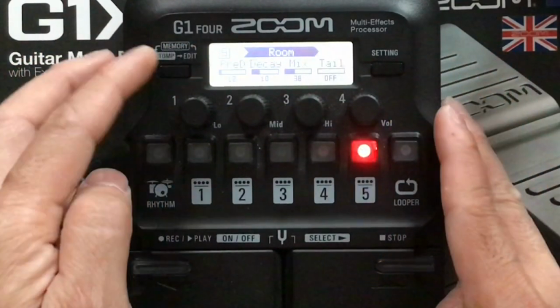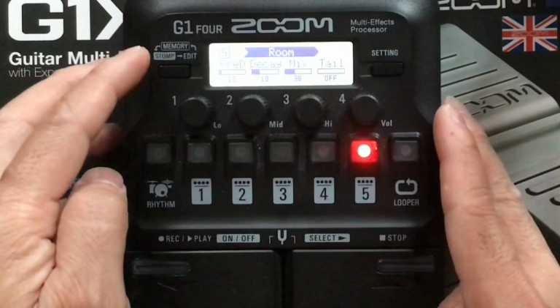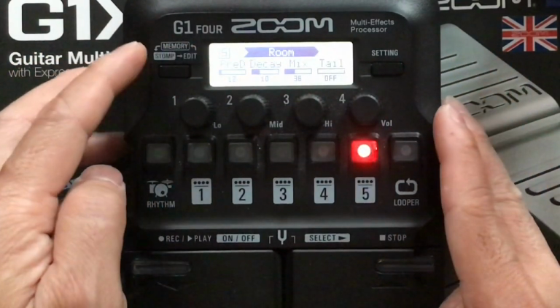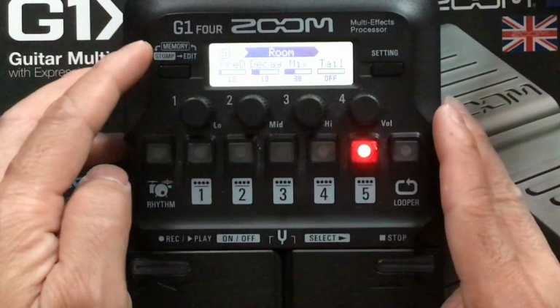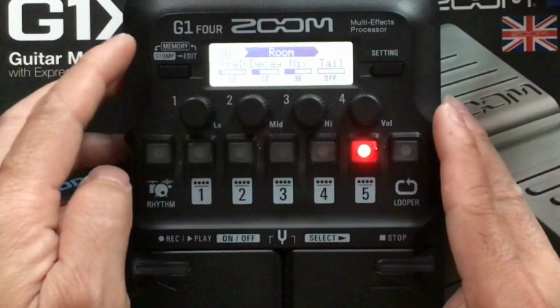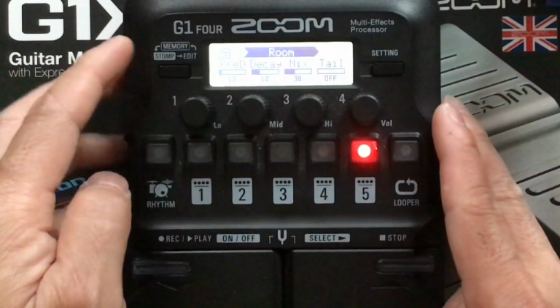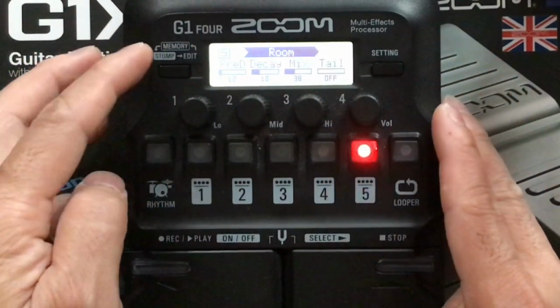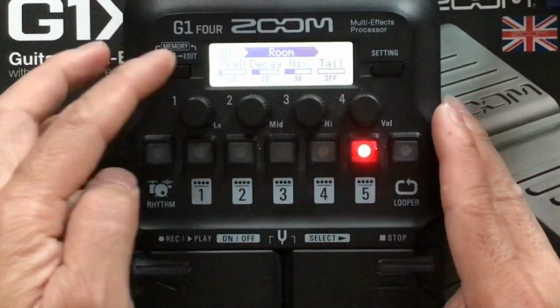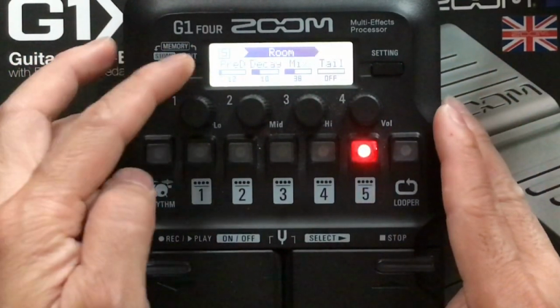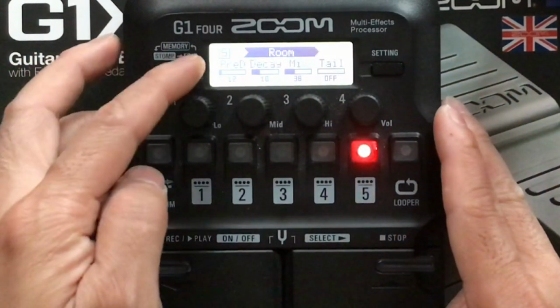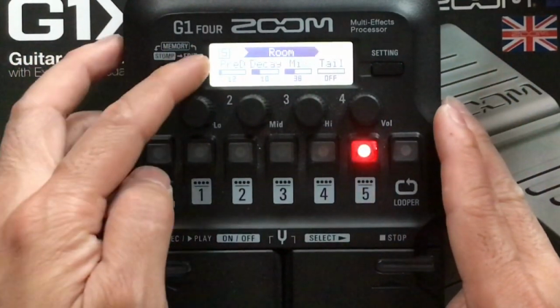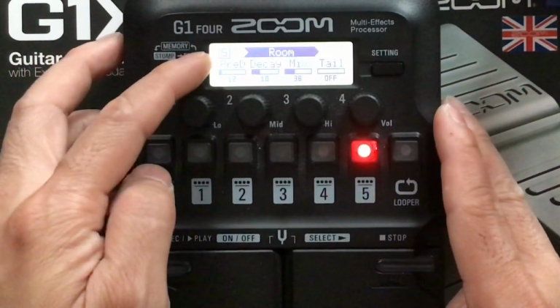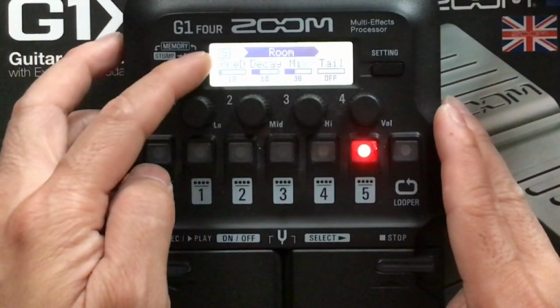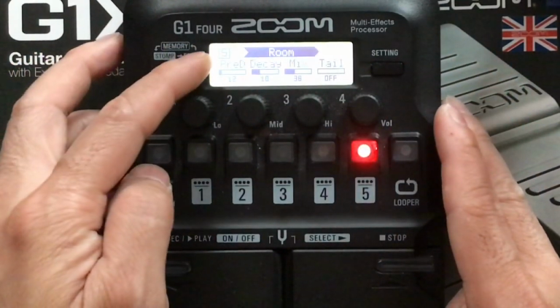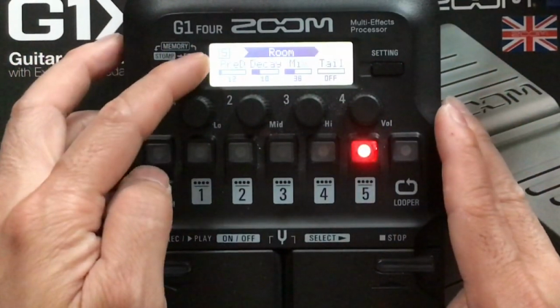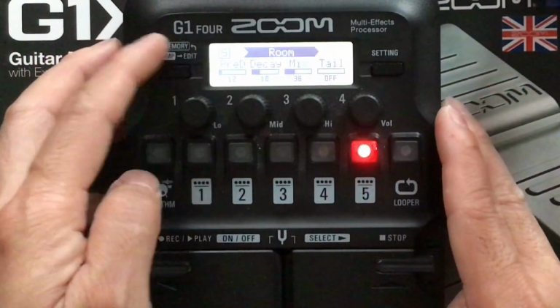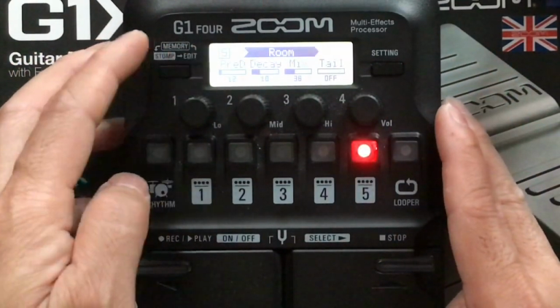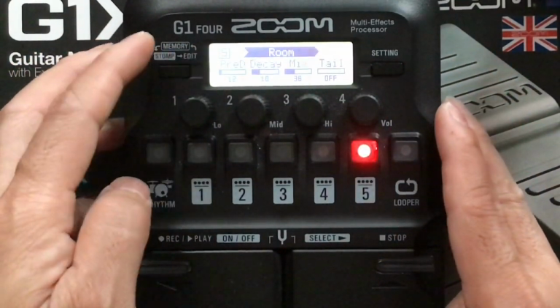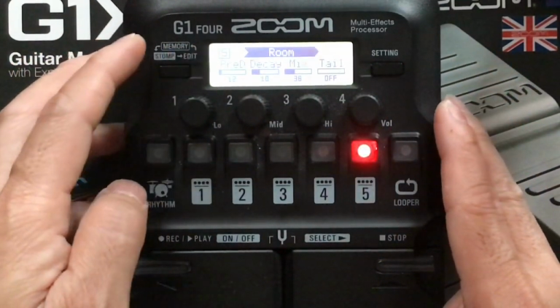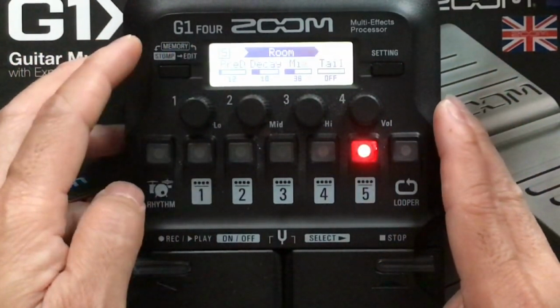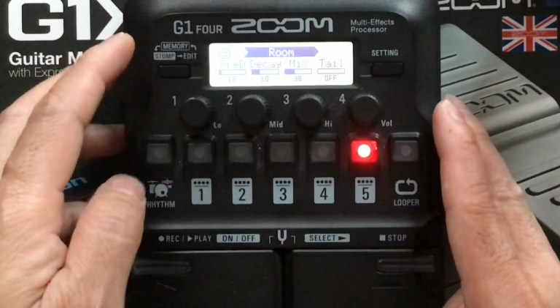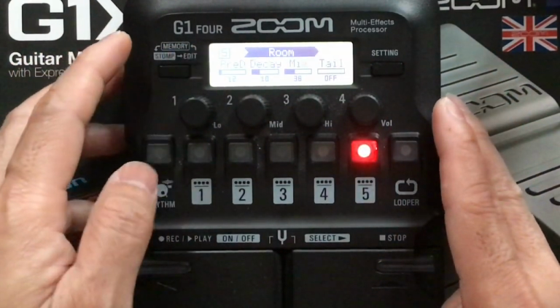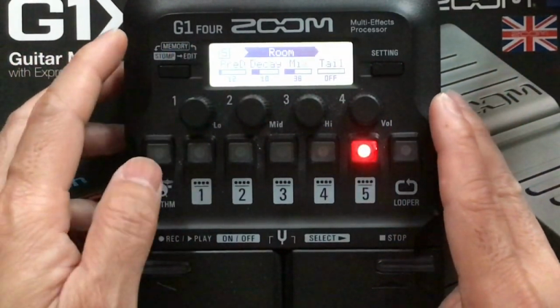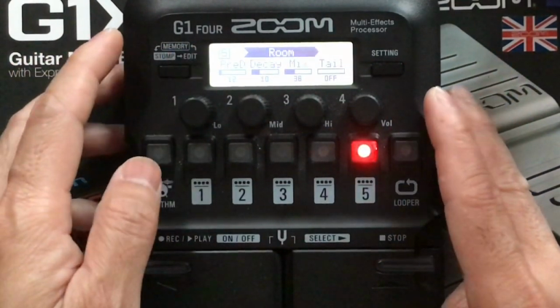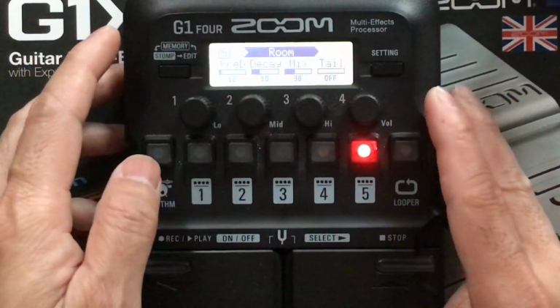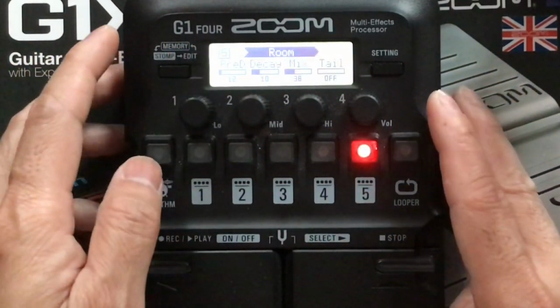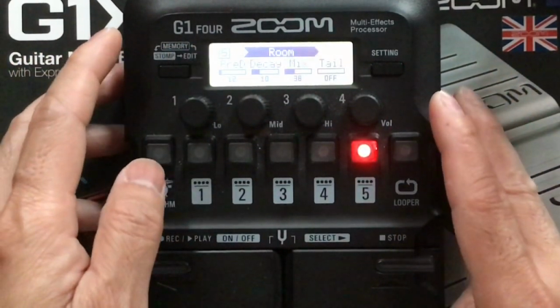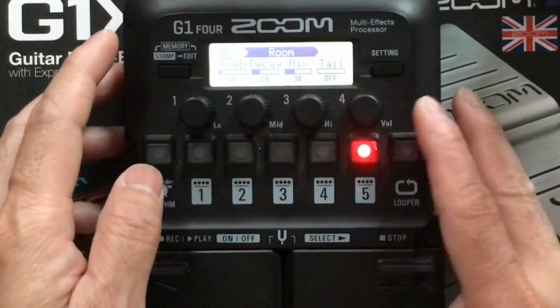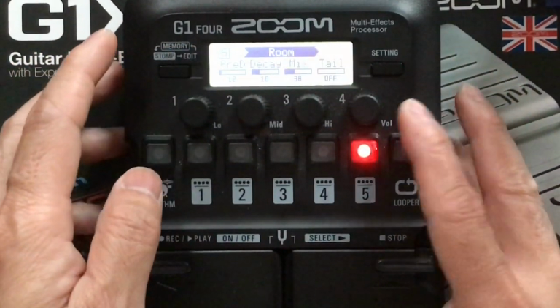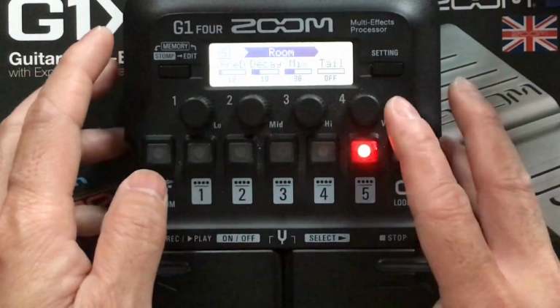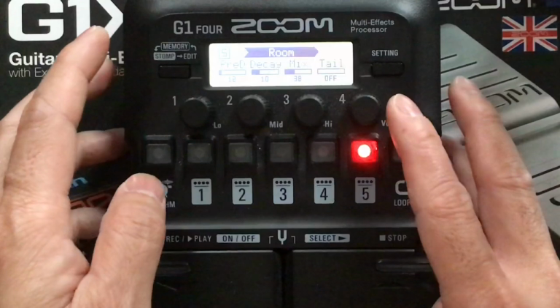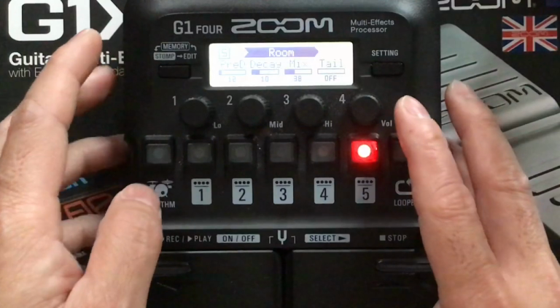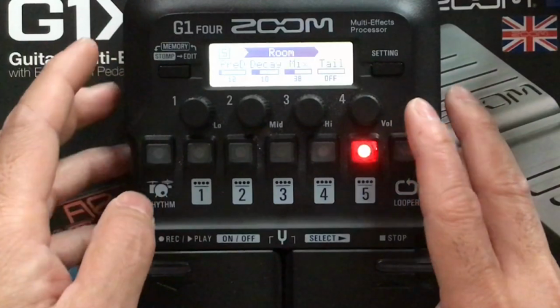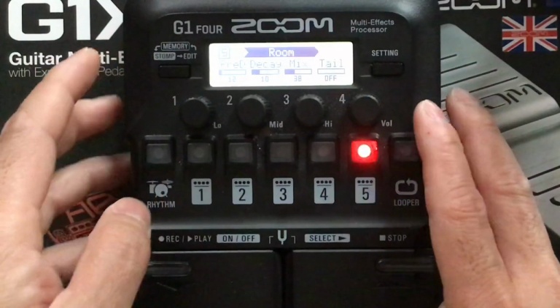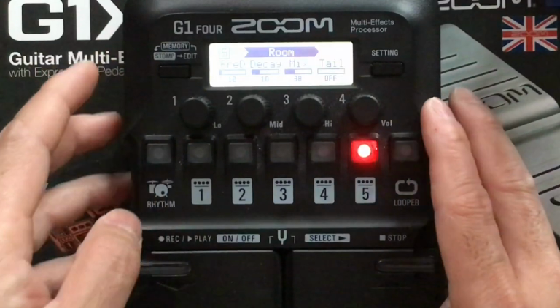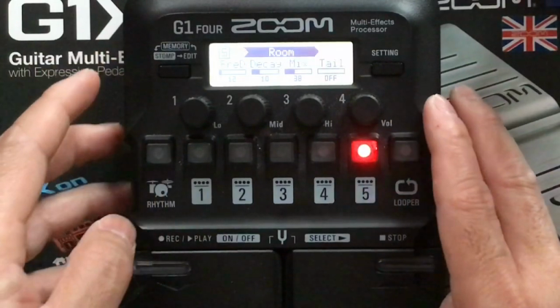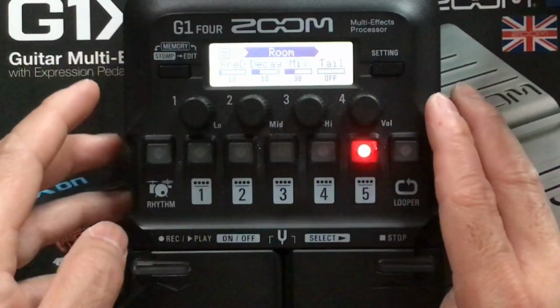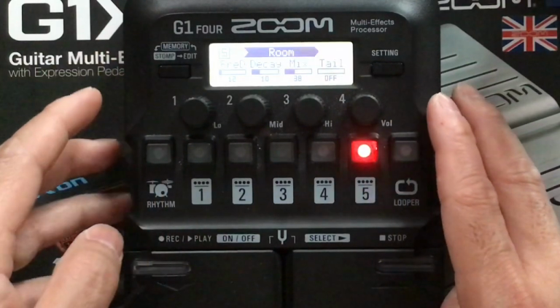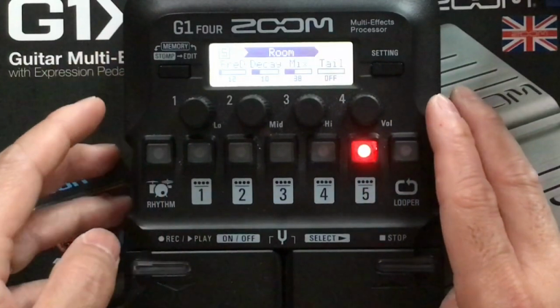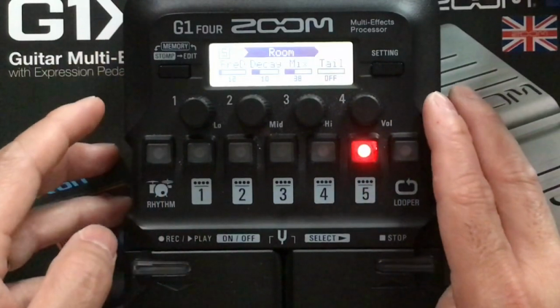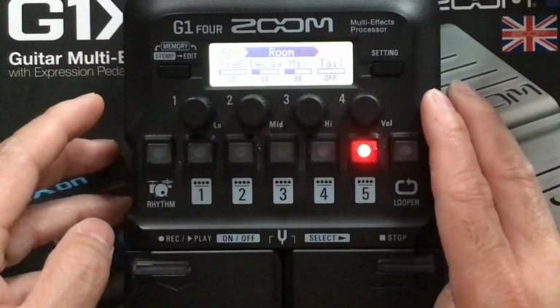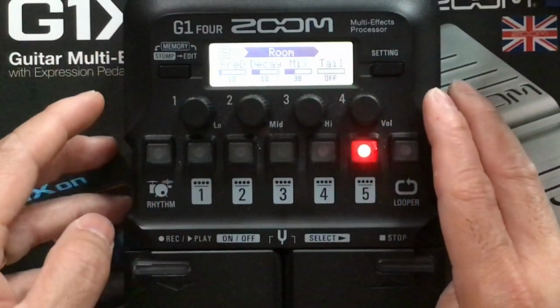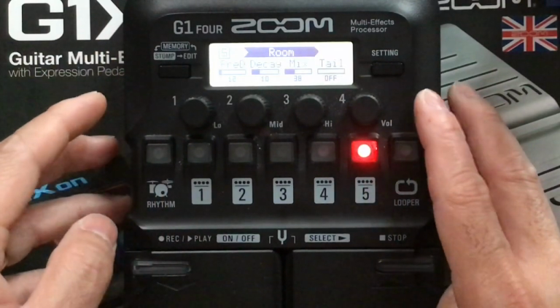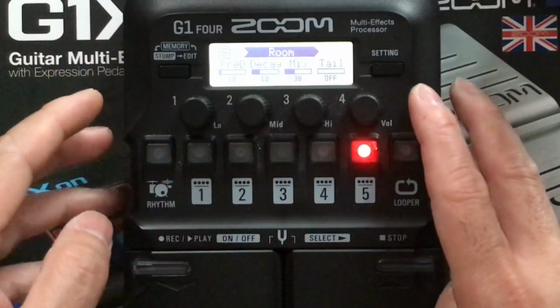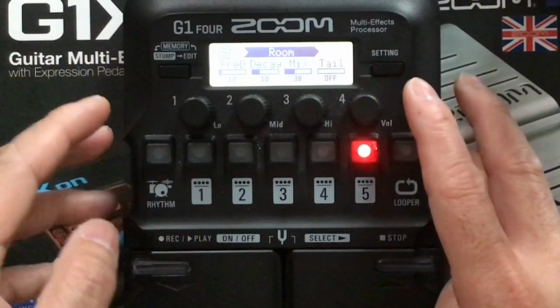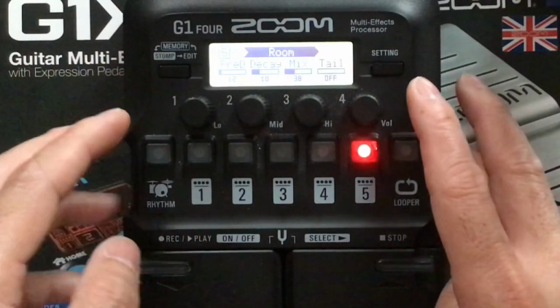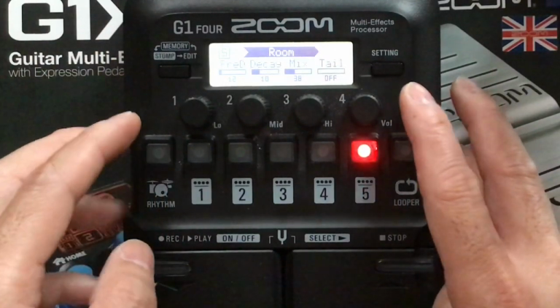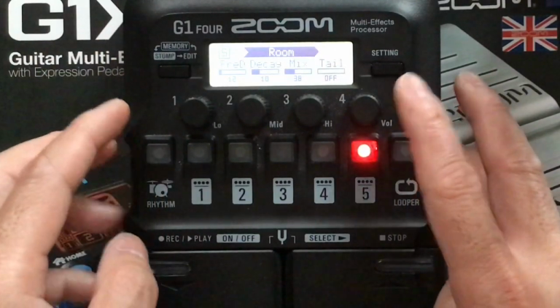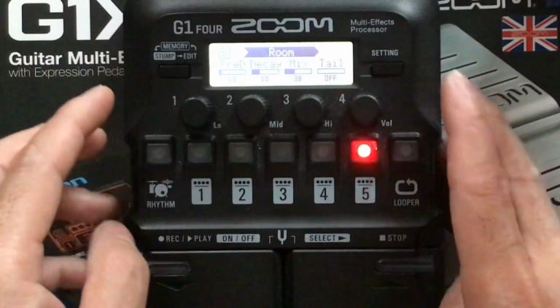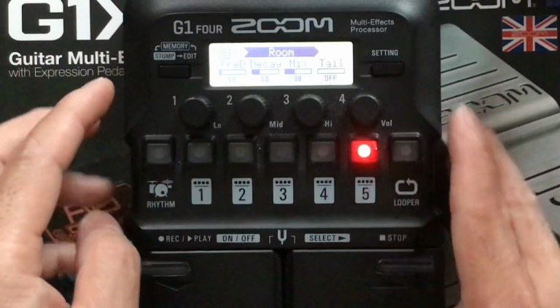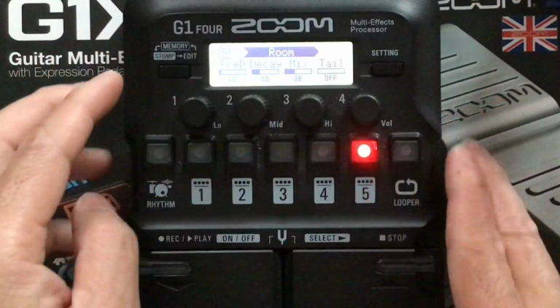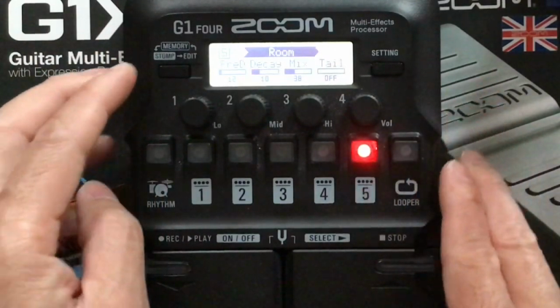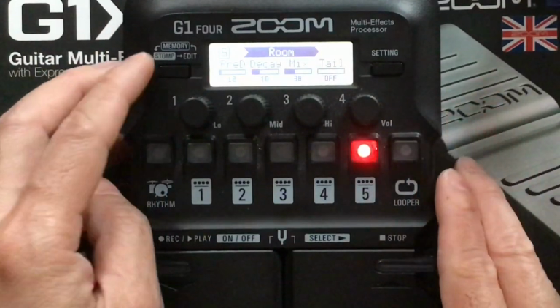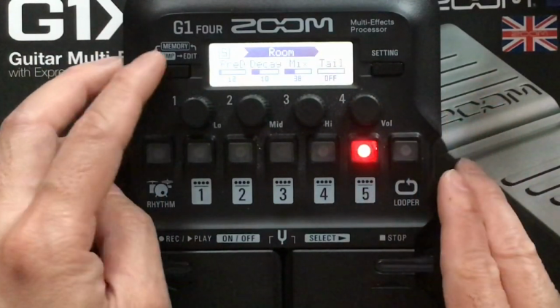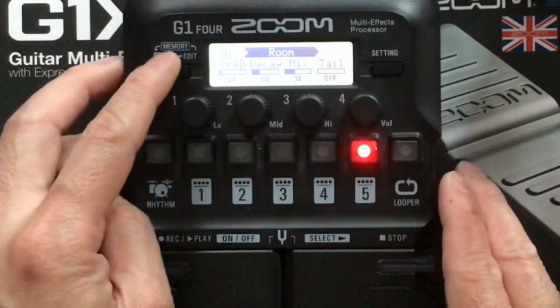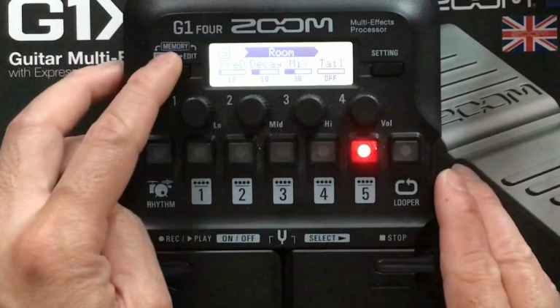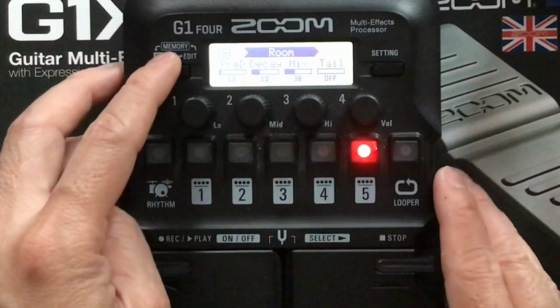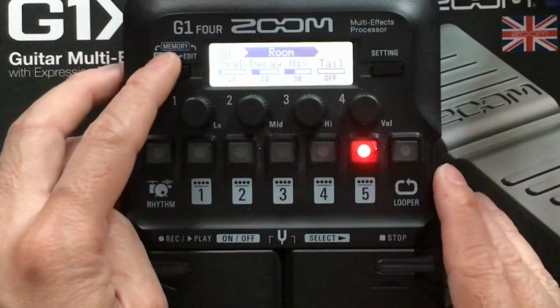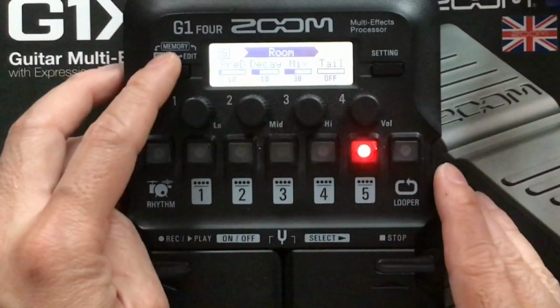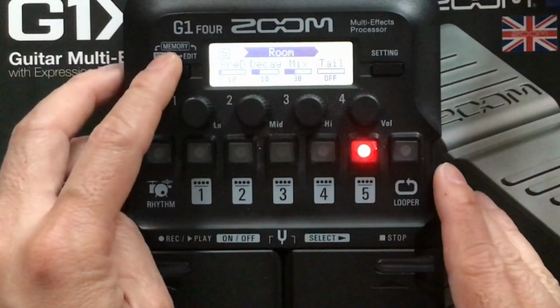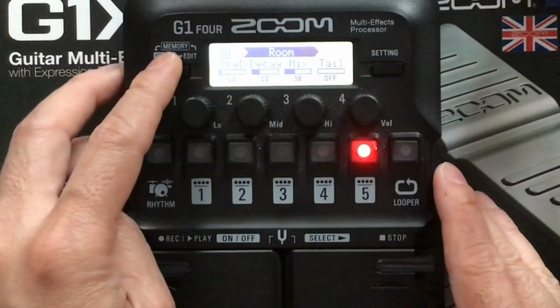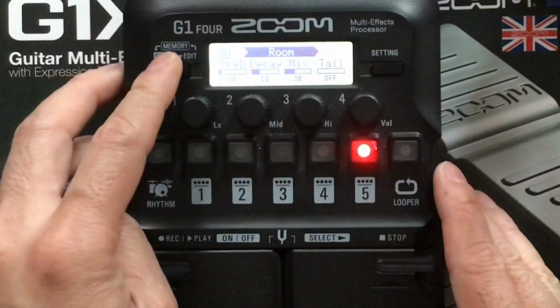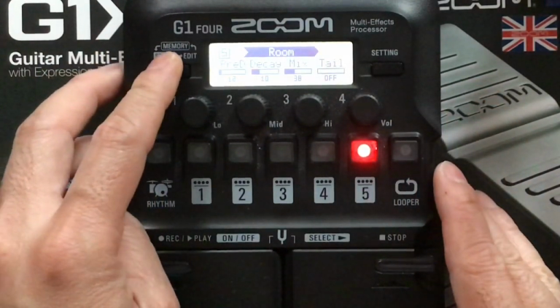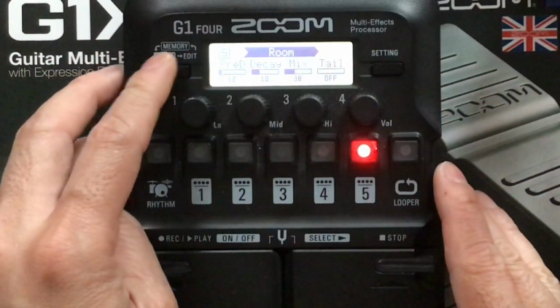Last but not least, room reverb: pre-delay 12, decay 10, mix 38, tail off. That's it guys.